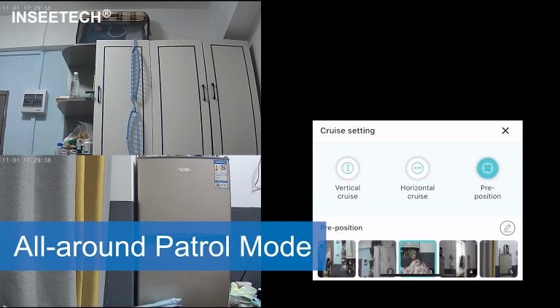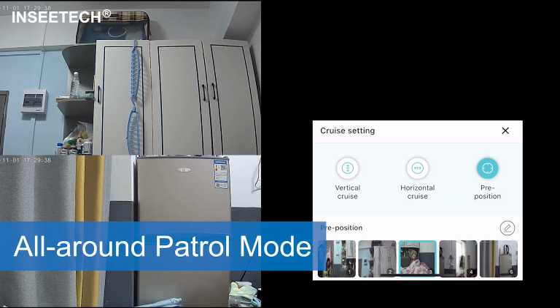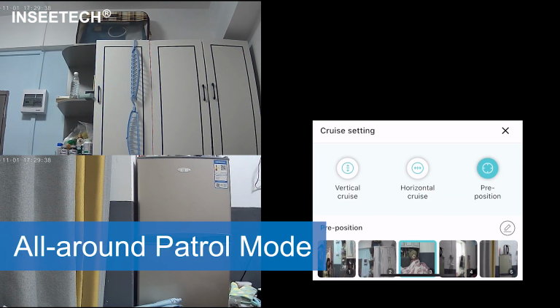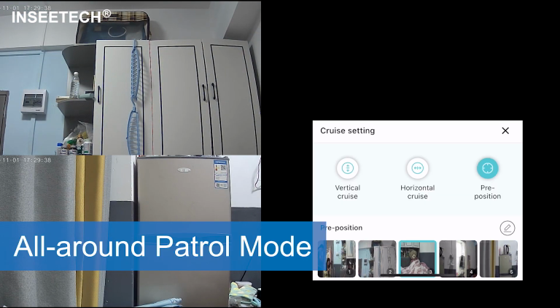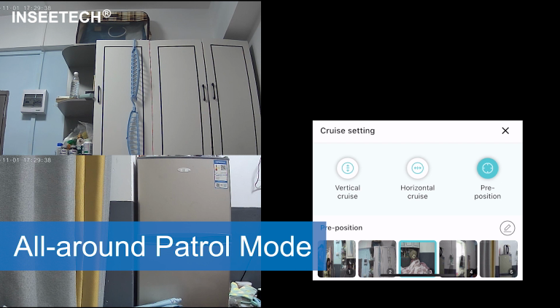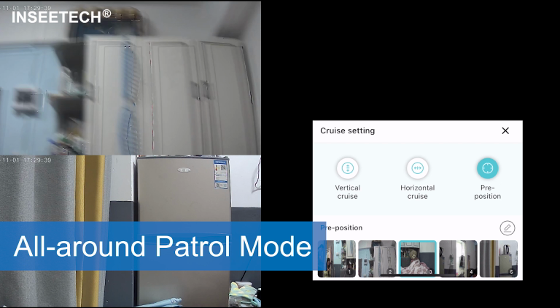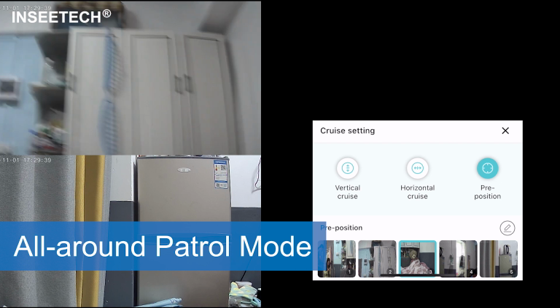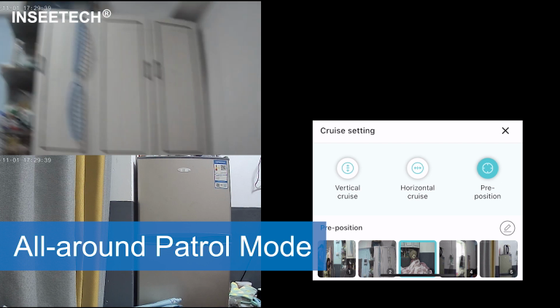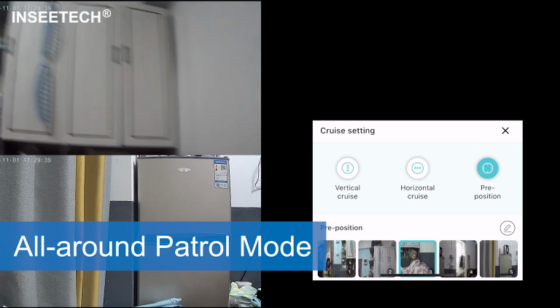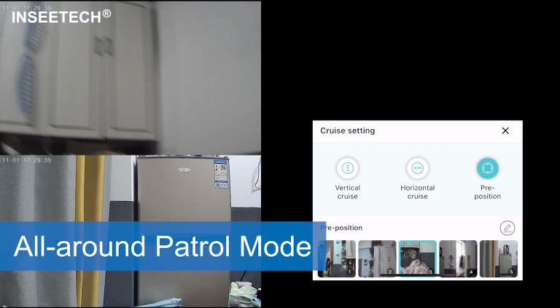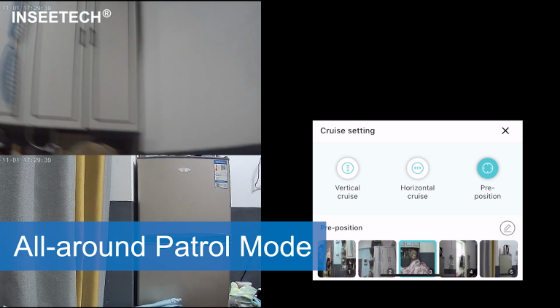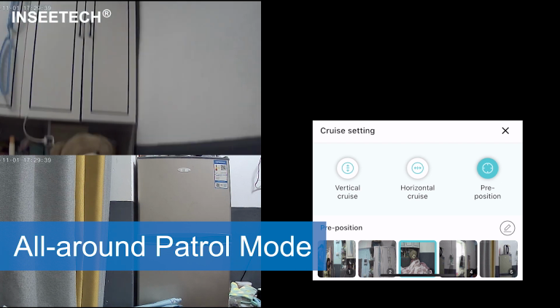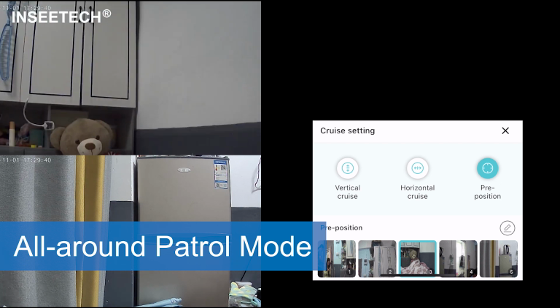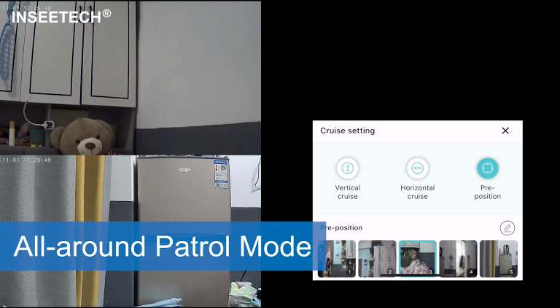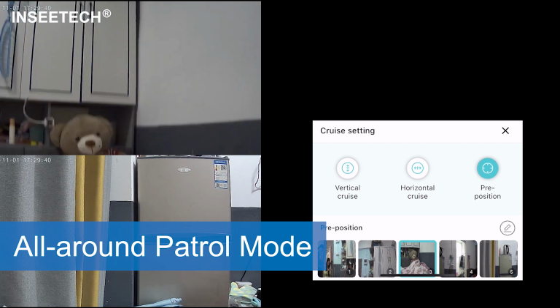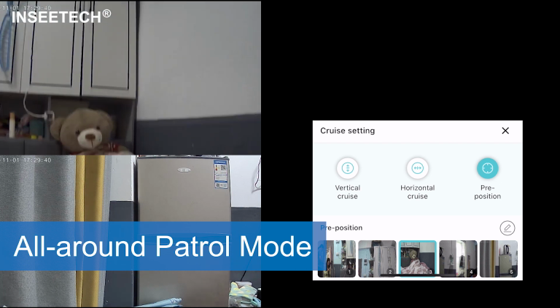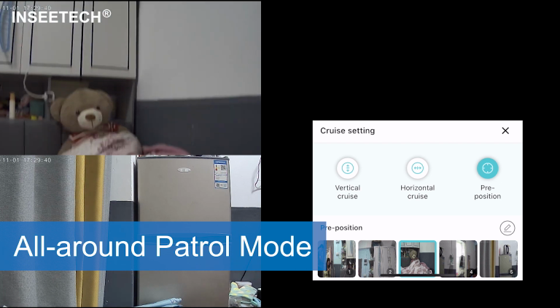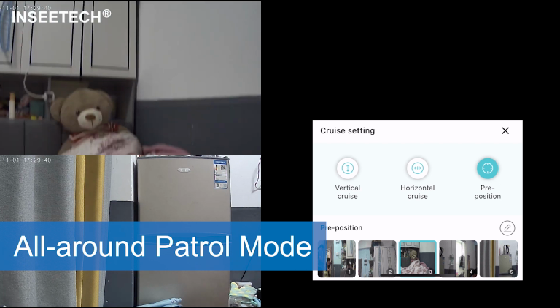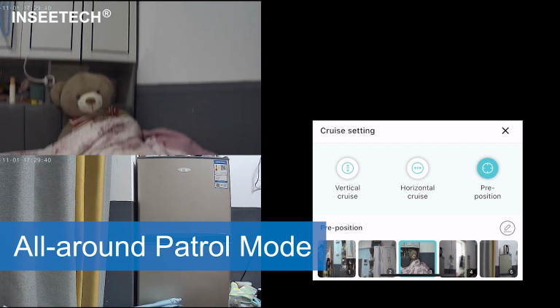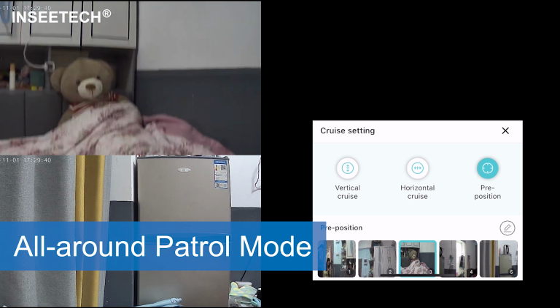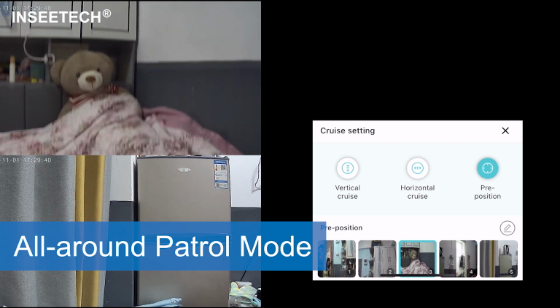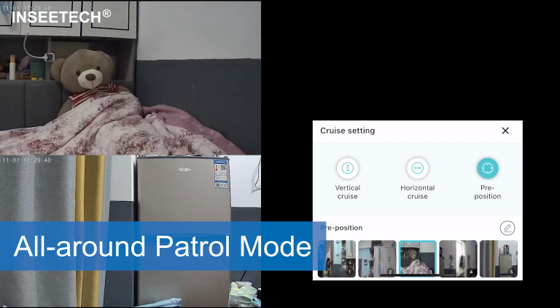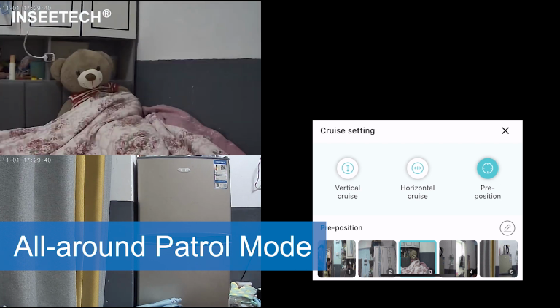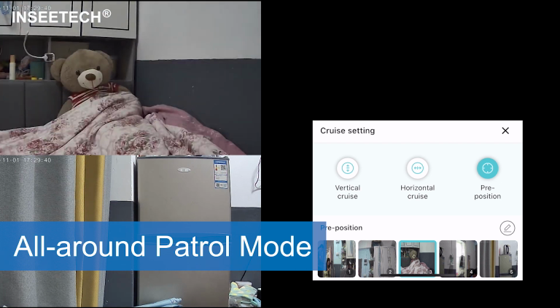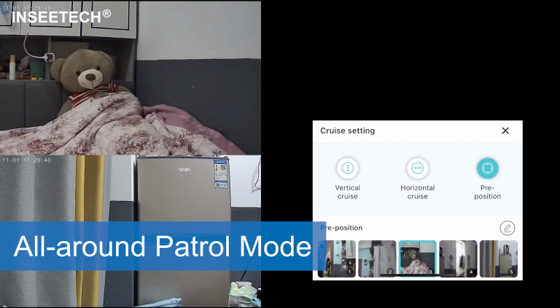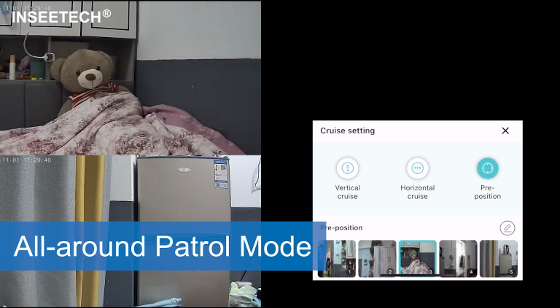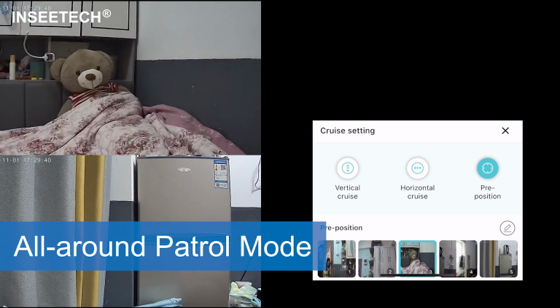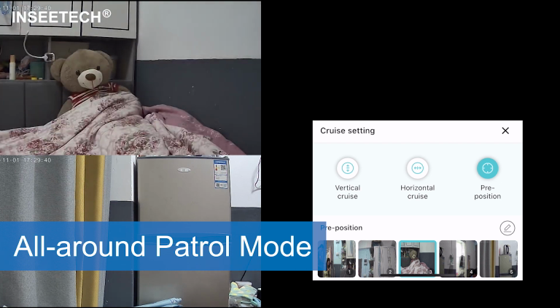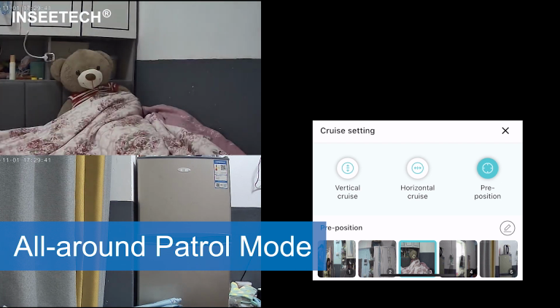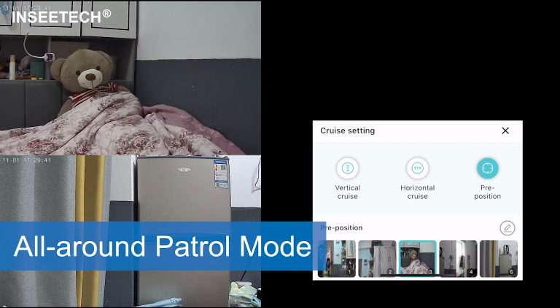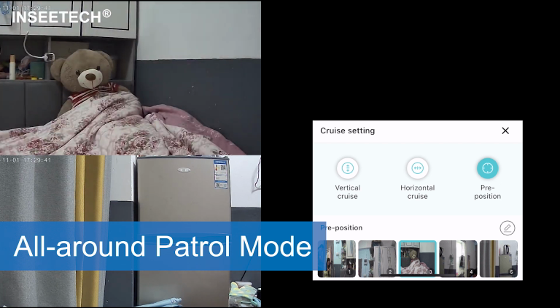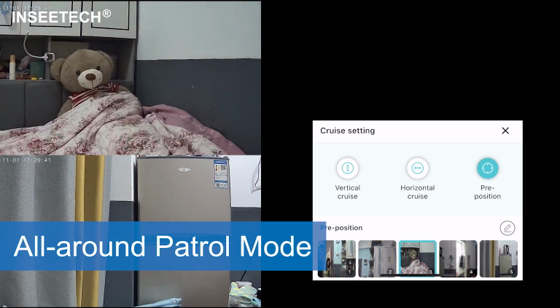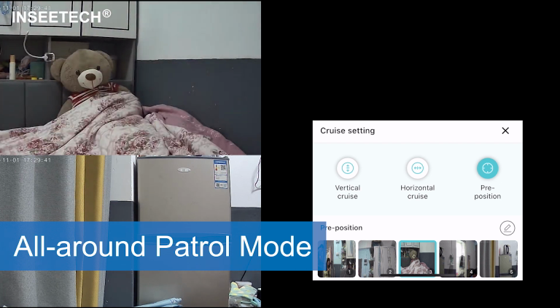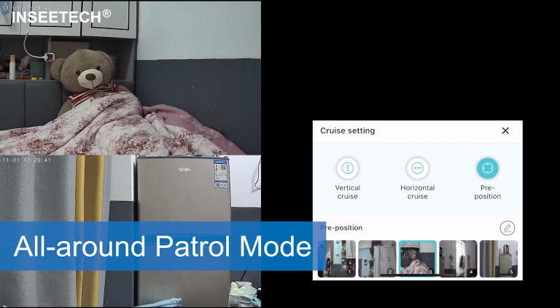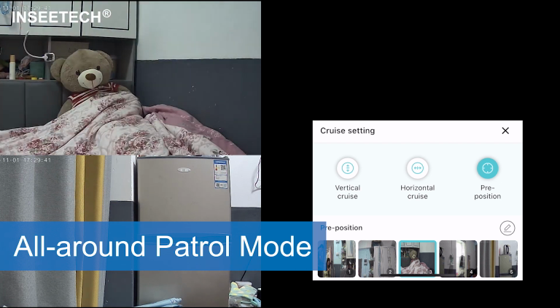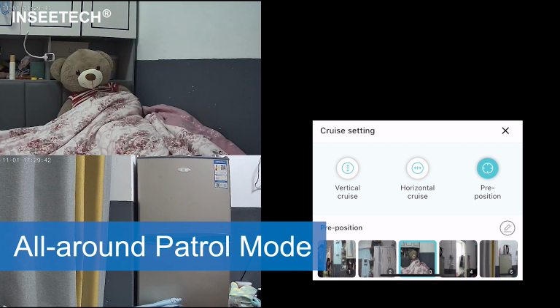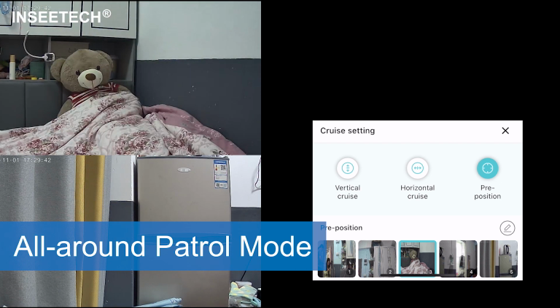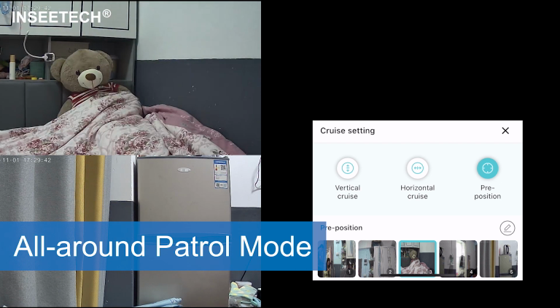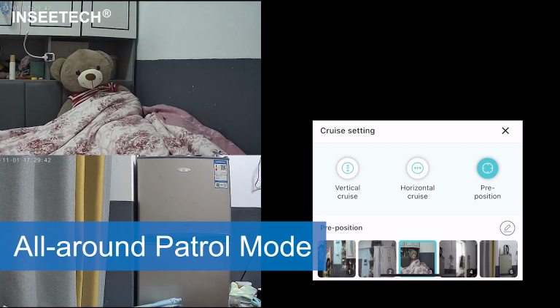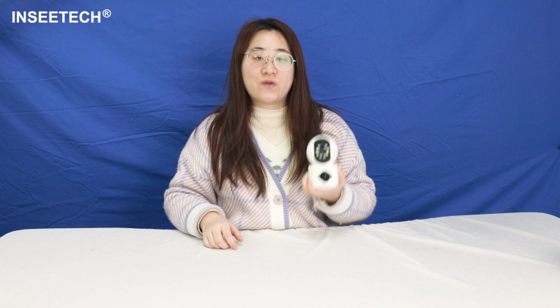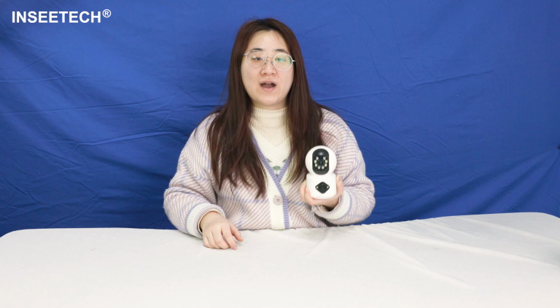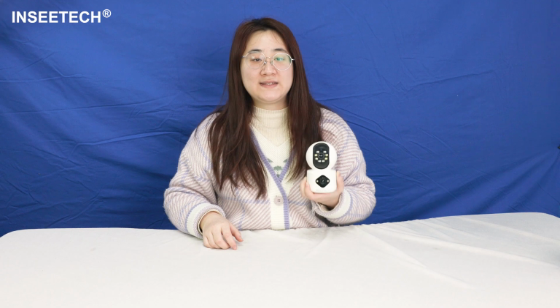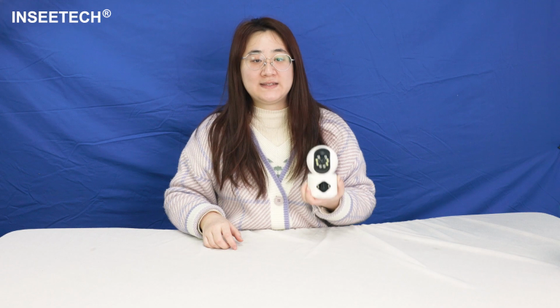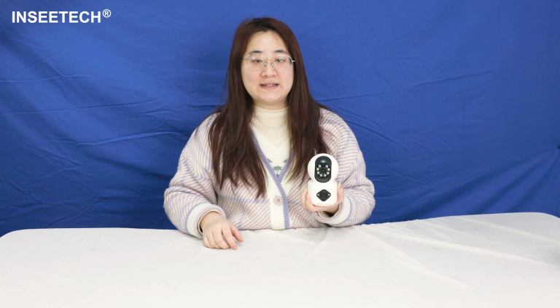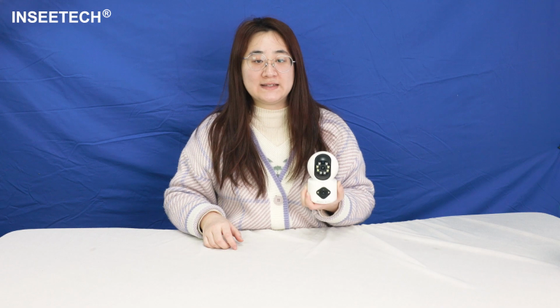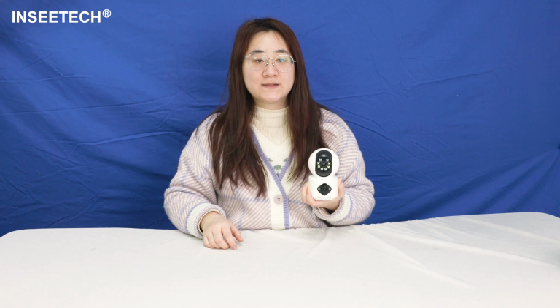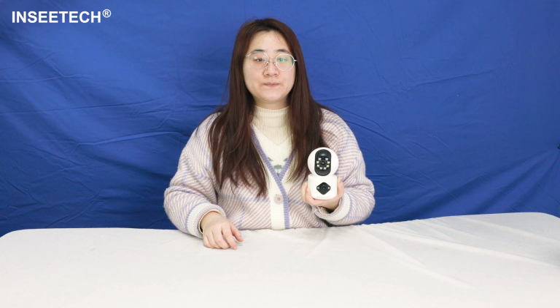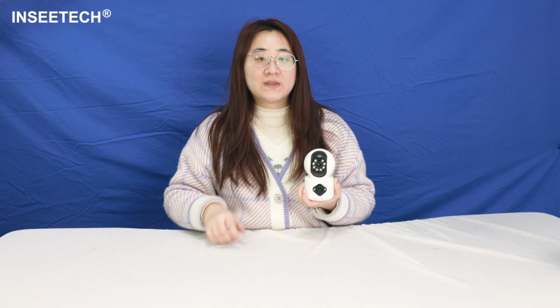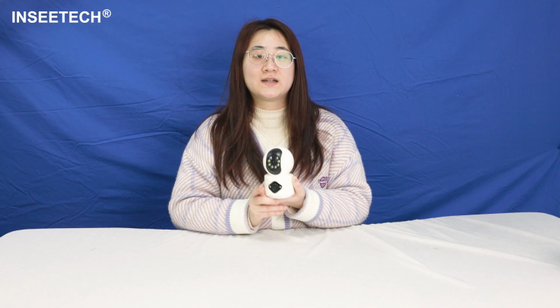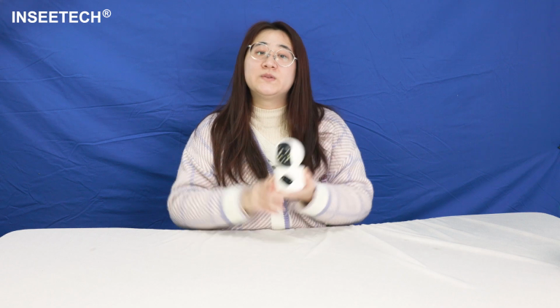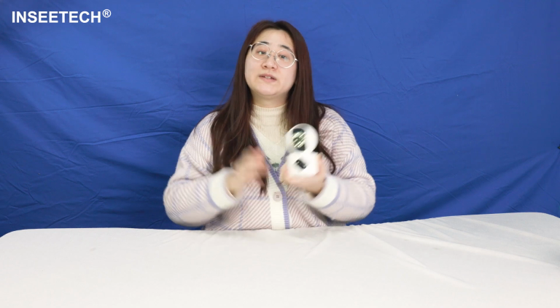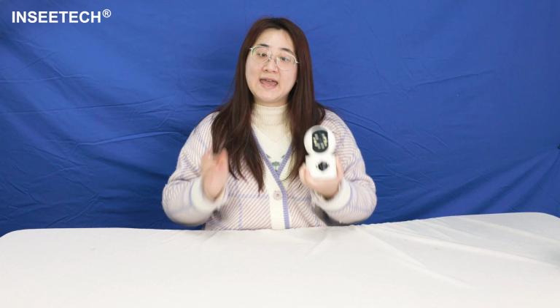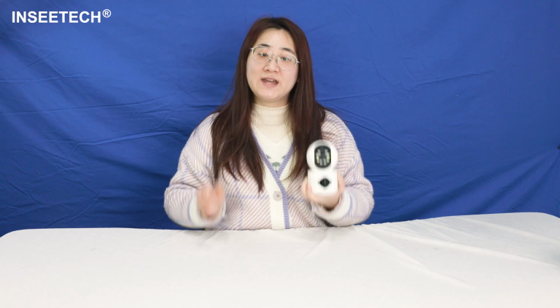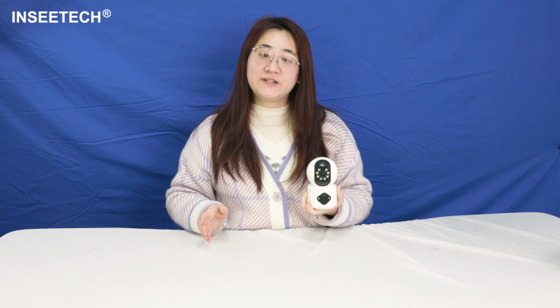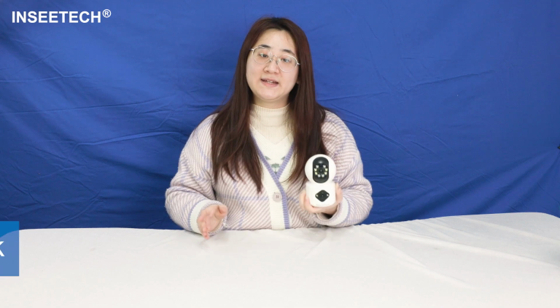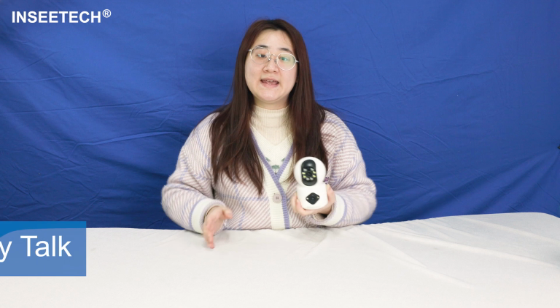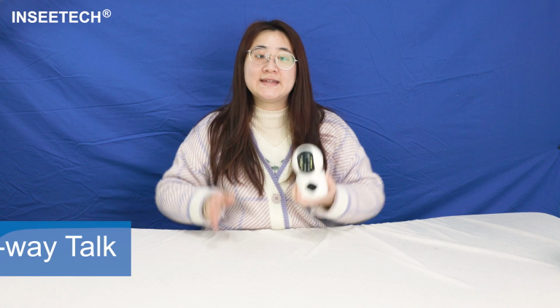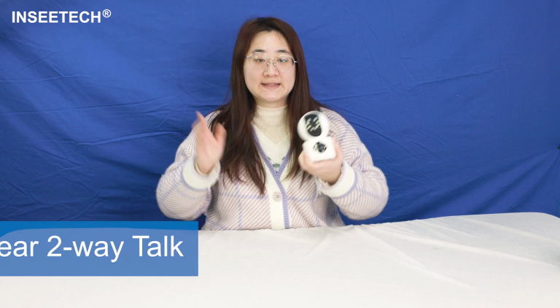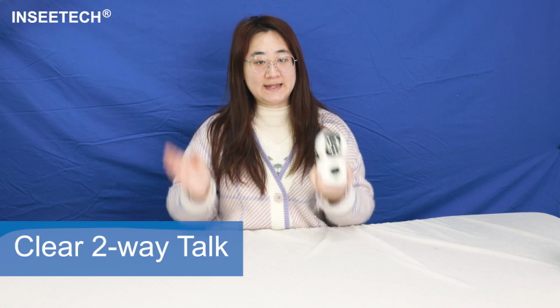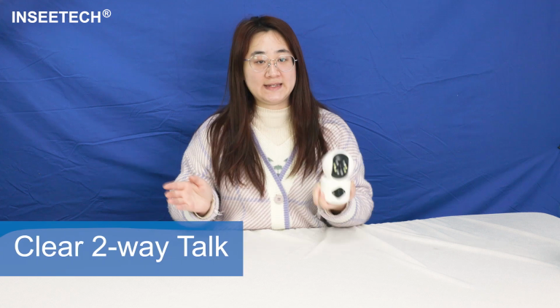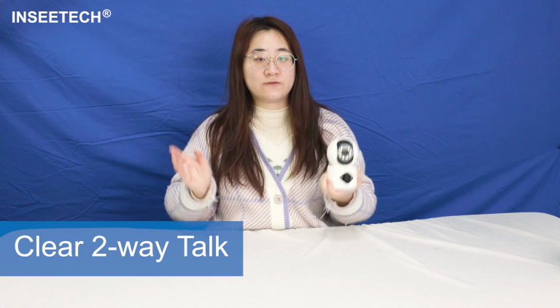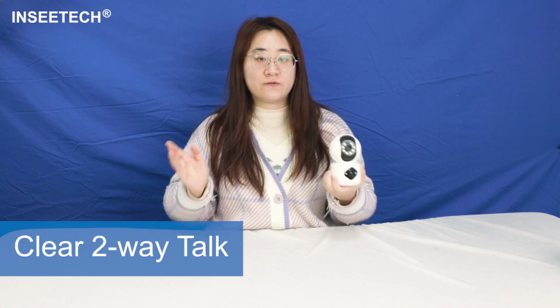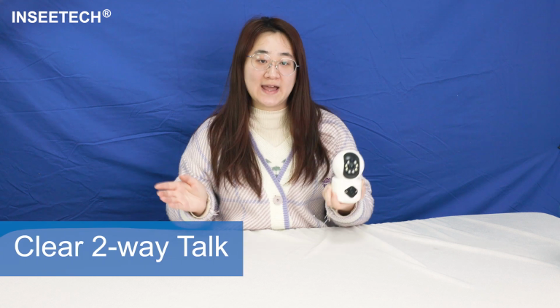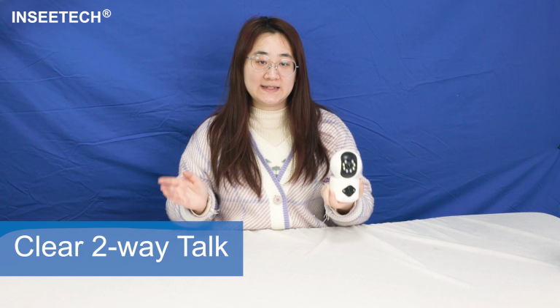Worry about your property when you are away? The overall control feature monitors up to 5 key areas, day or night, preventing any unwanted surprises. Communication is key, right?